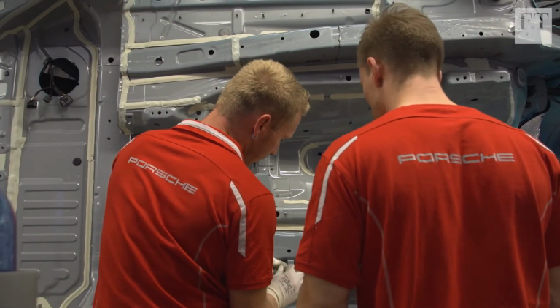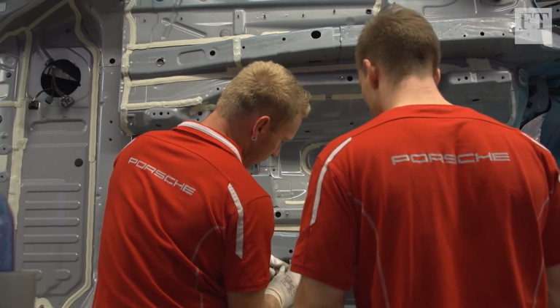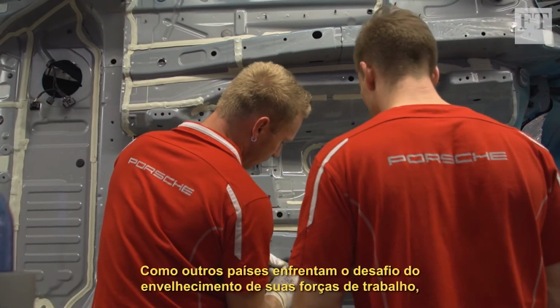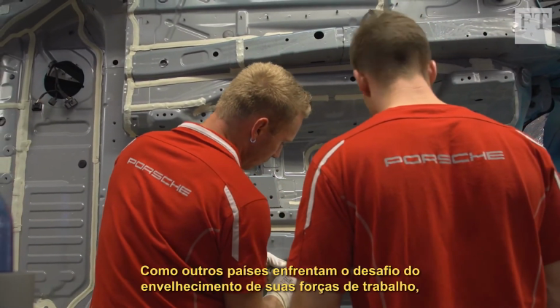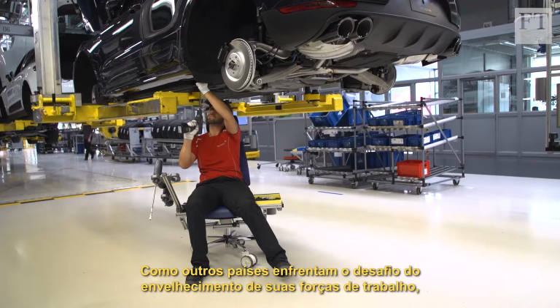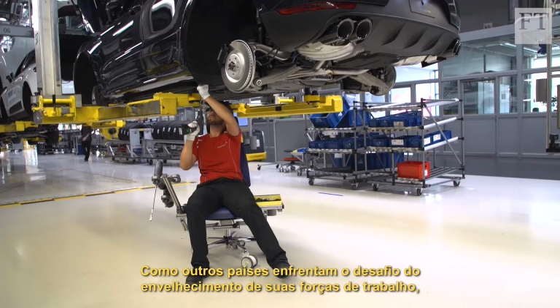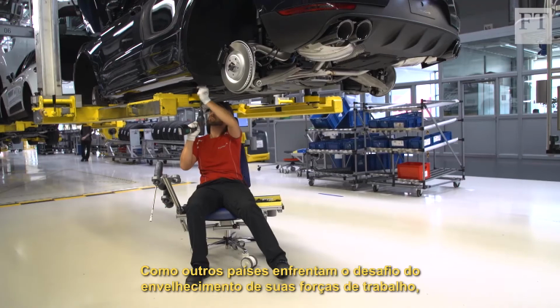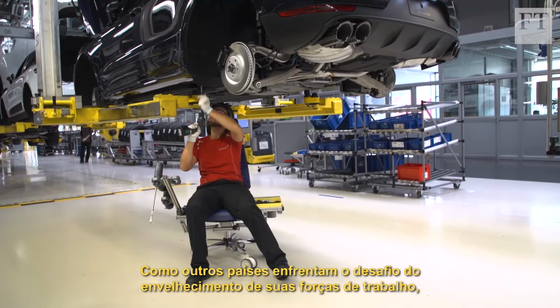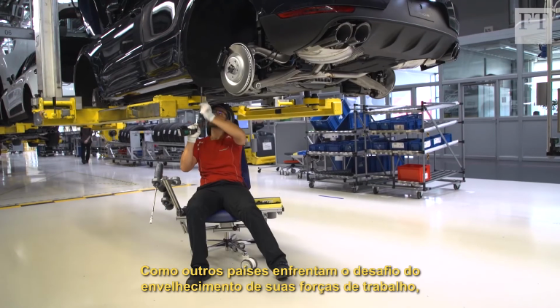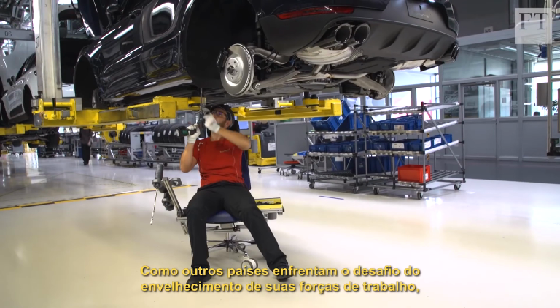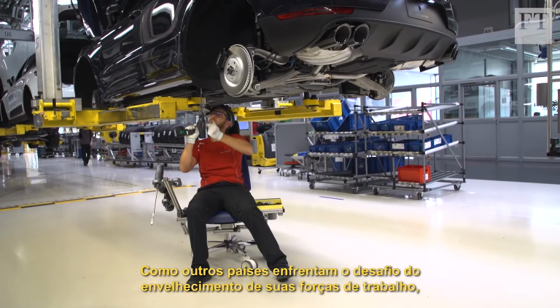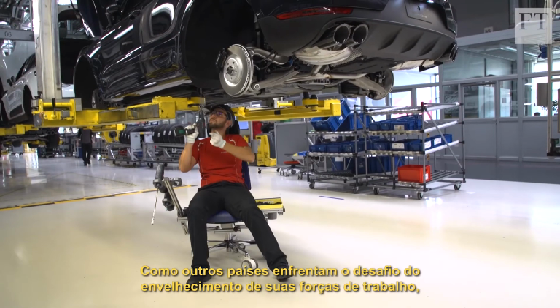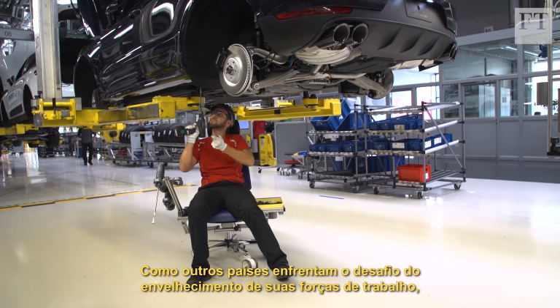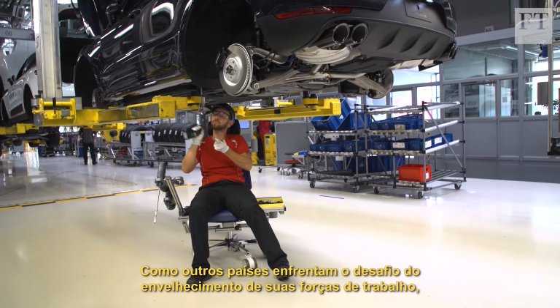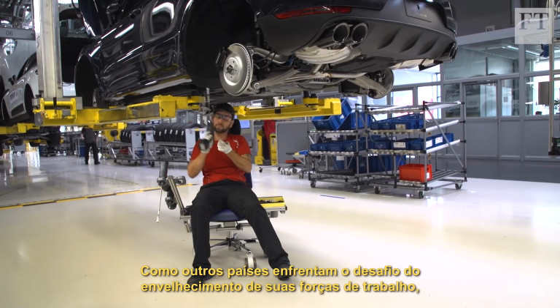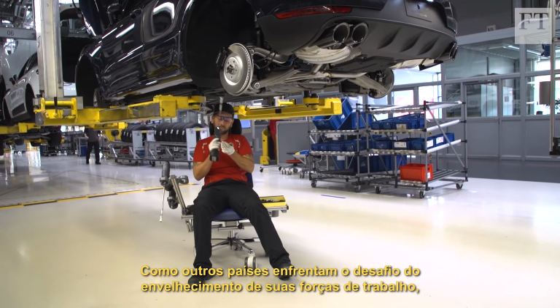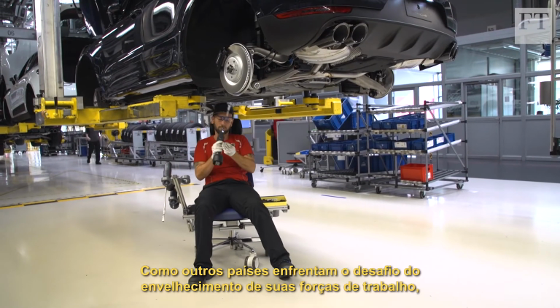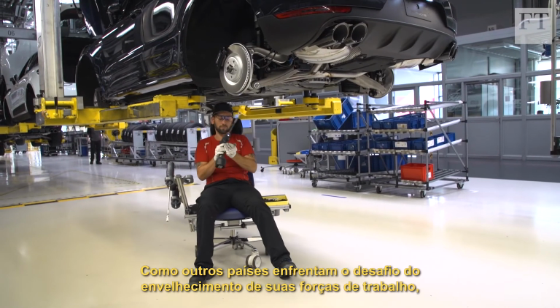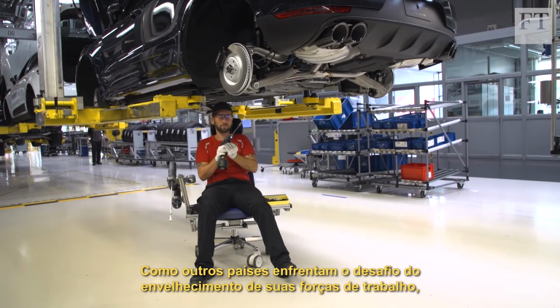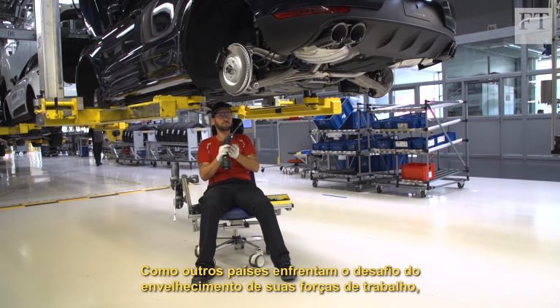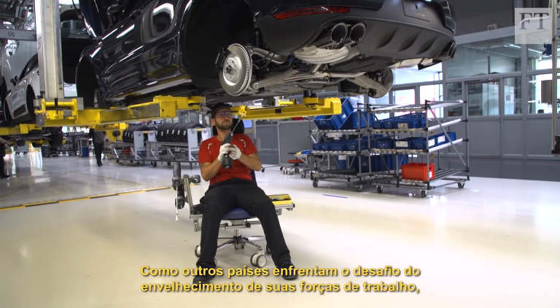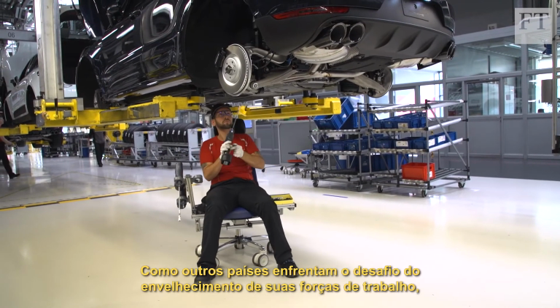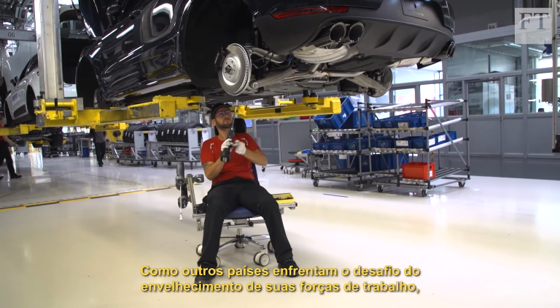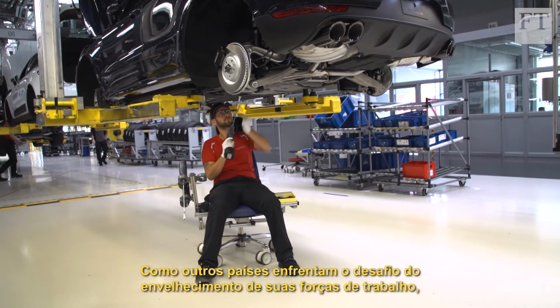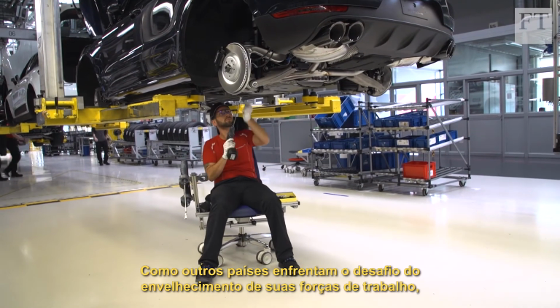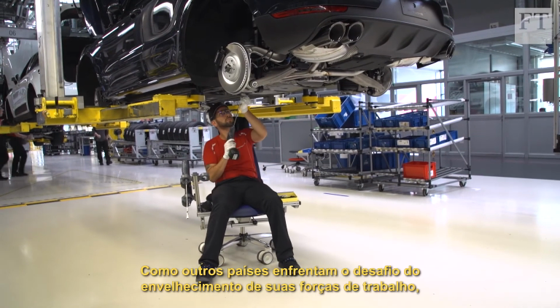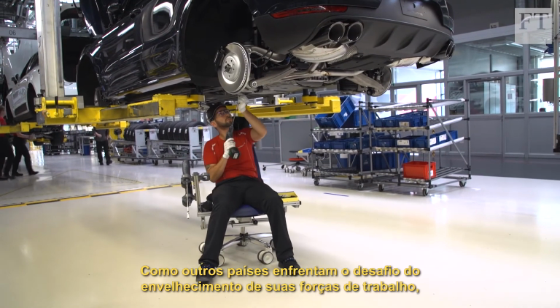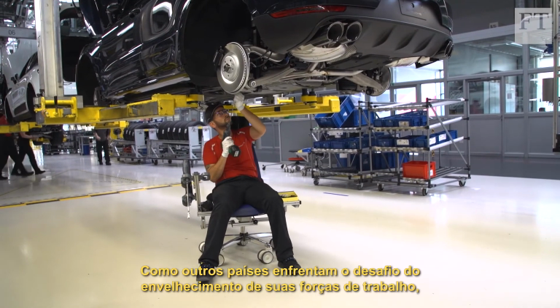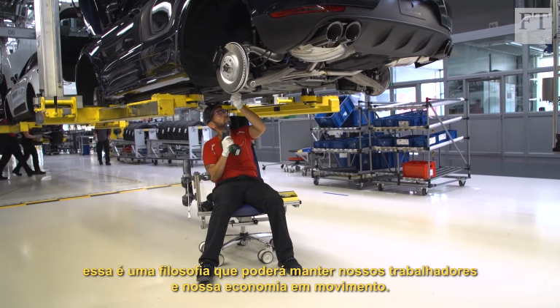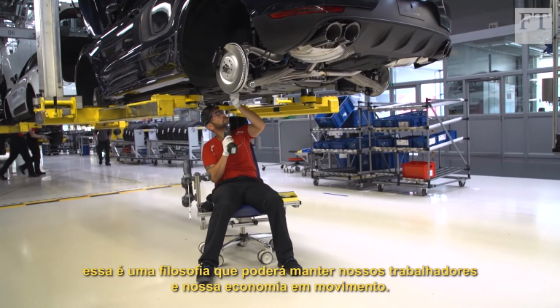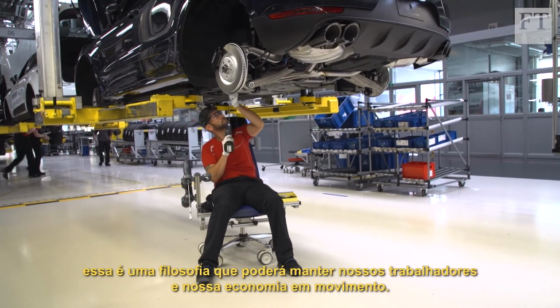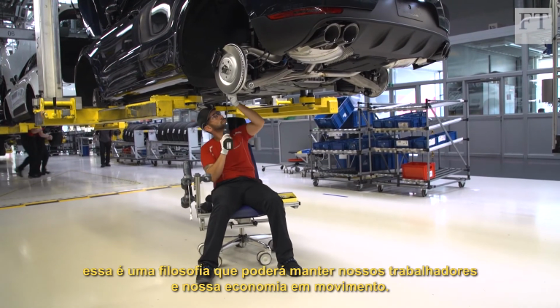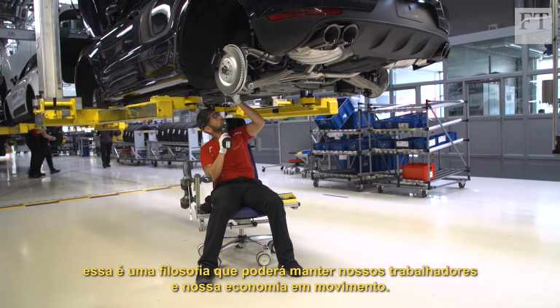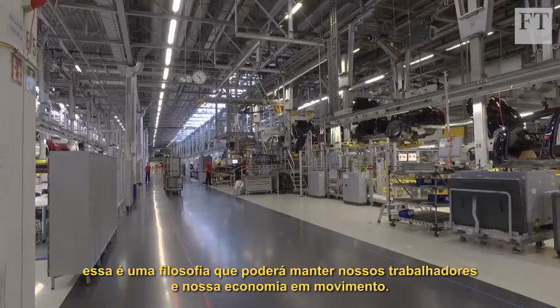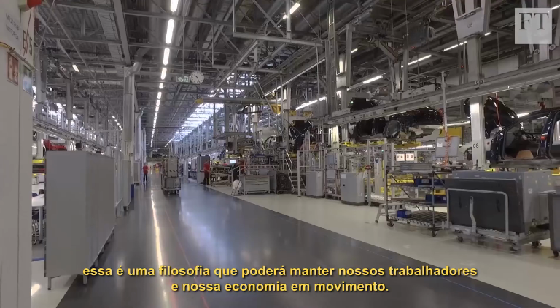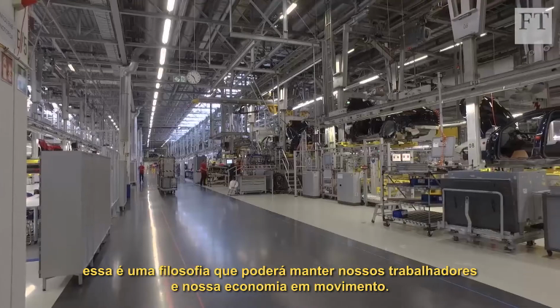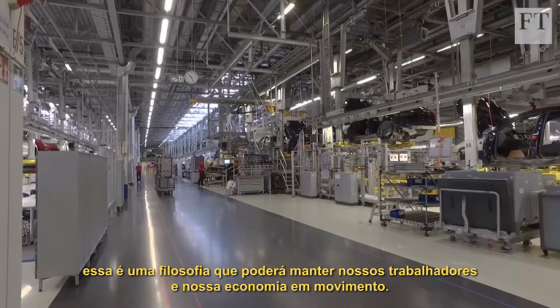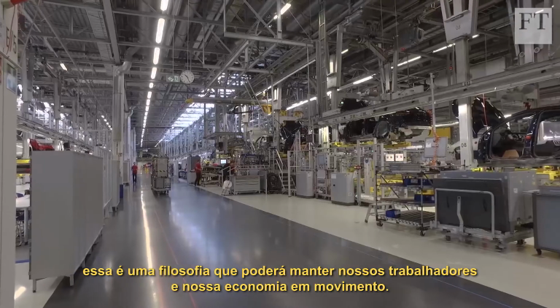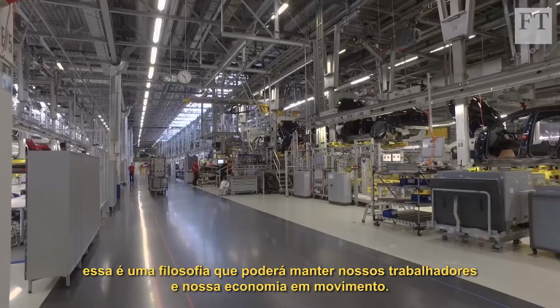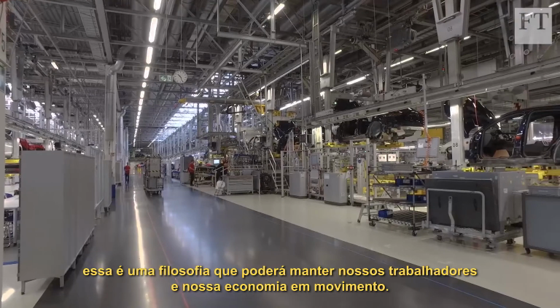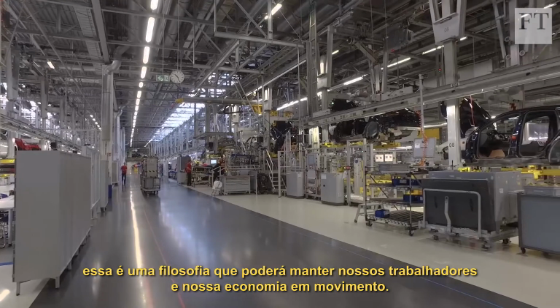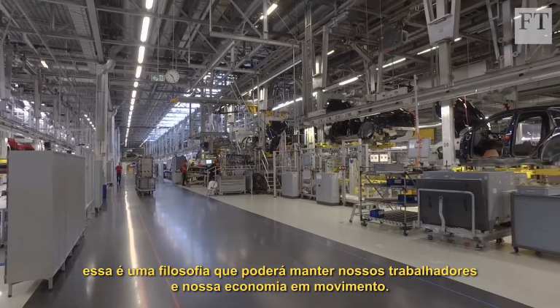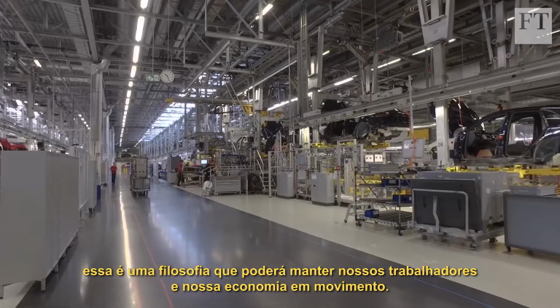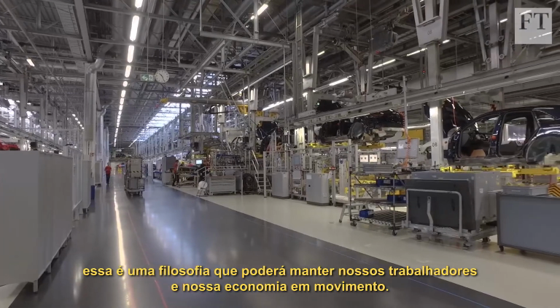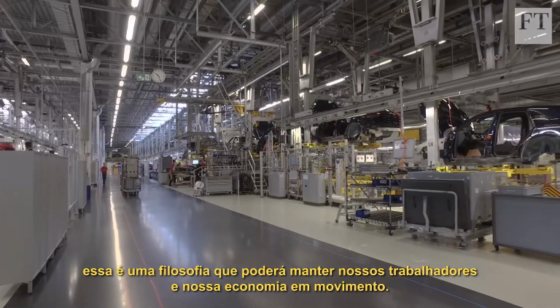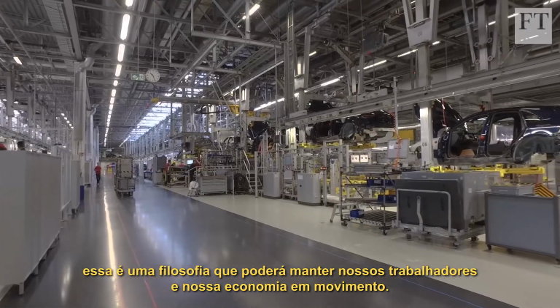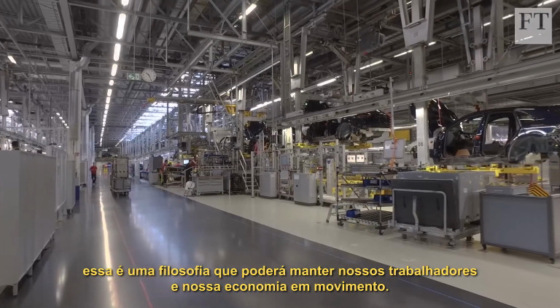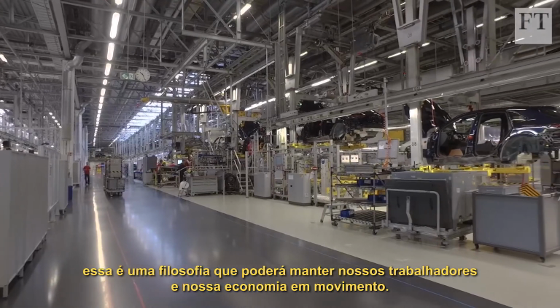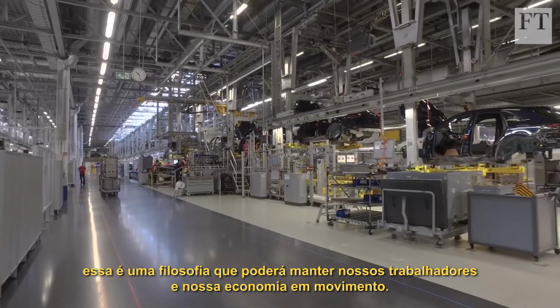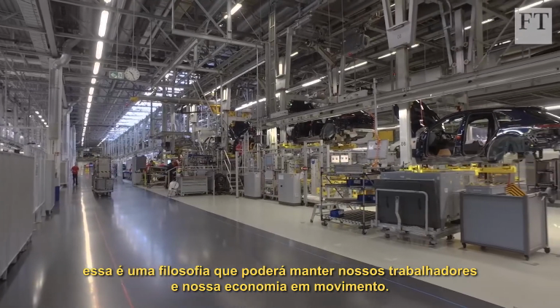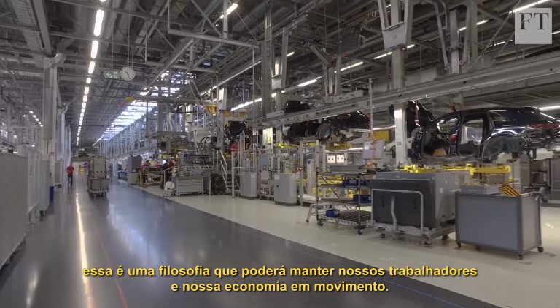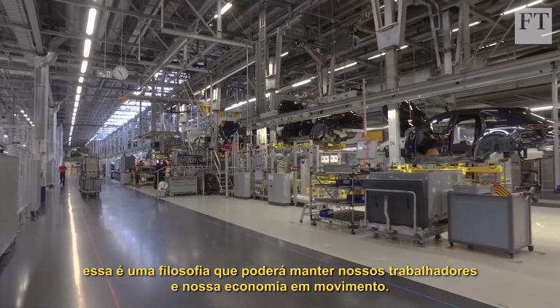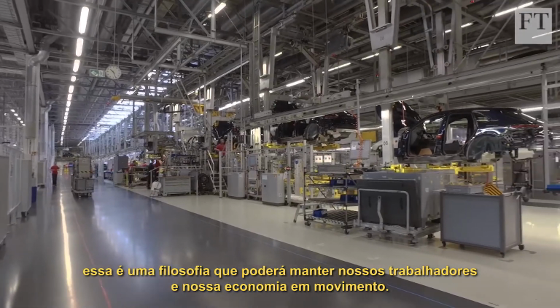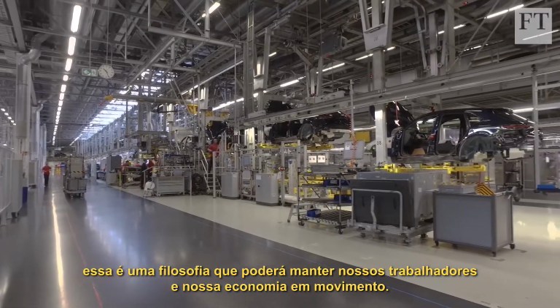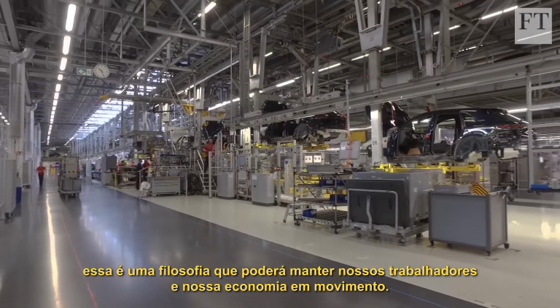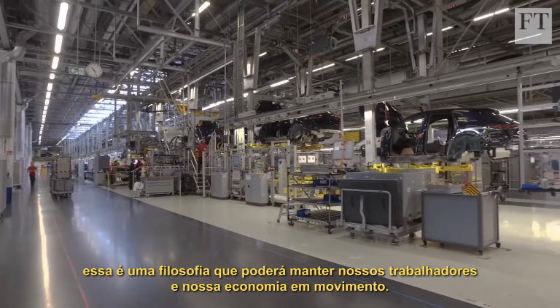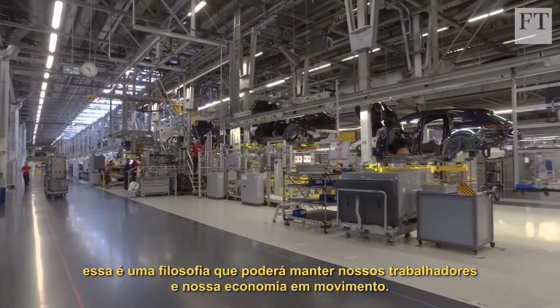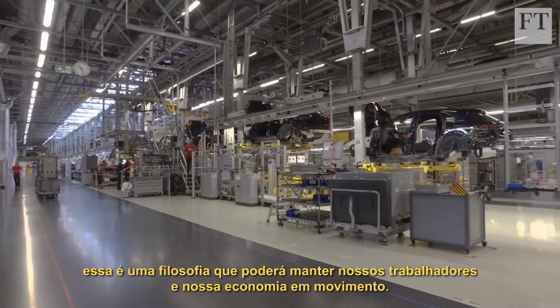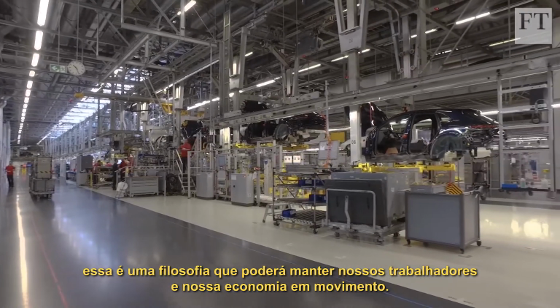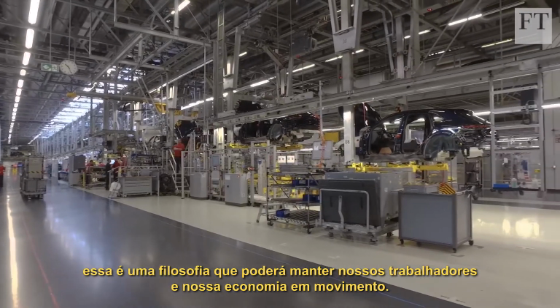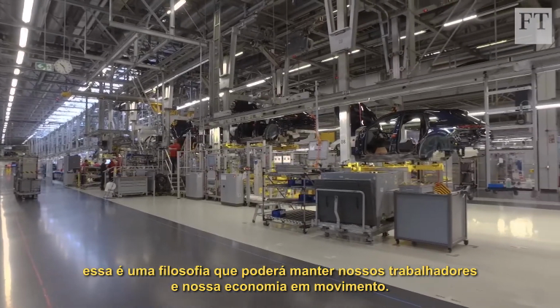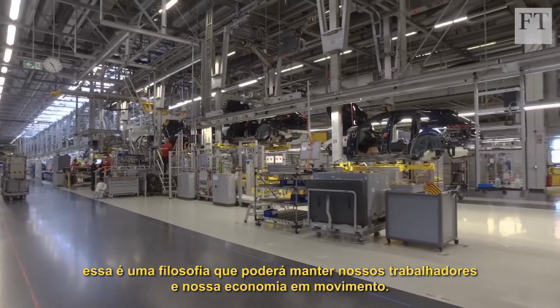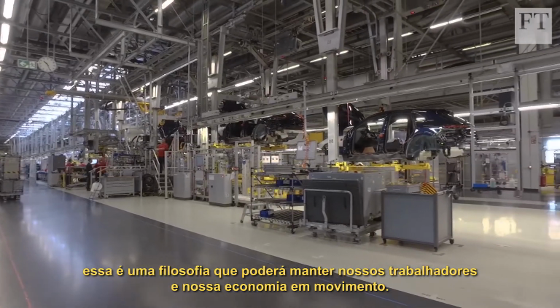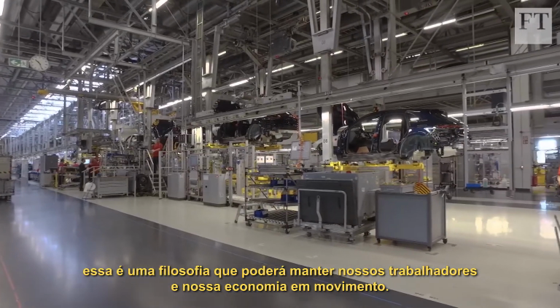As other countries face the challenge of aging workforces, it's a philosophy that could keep our workers and our economies moving.